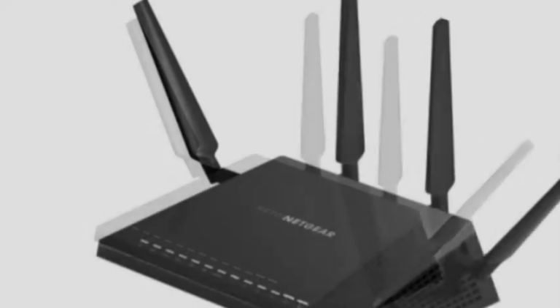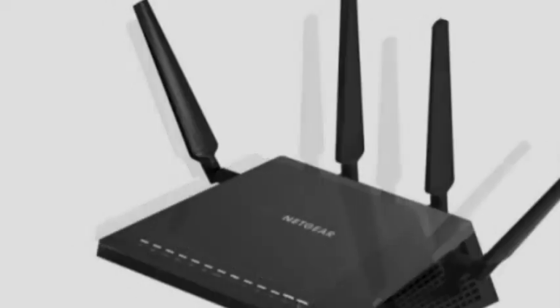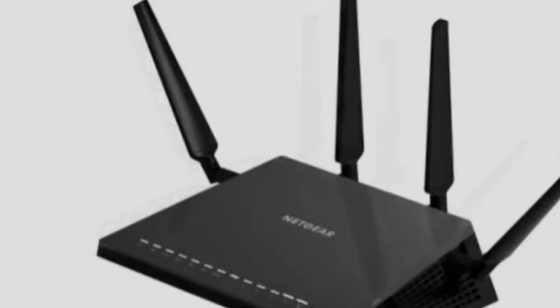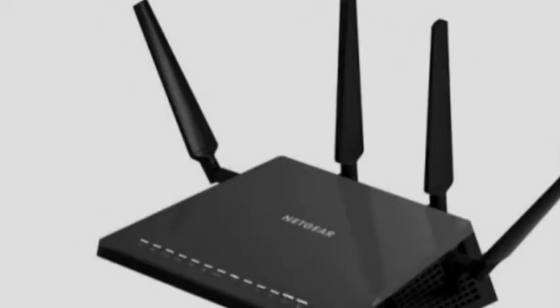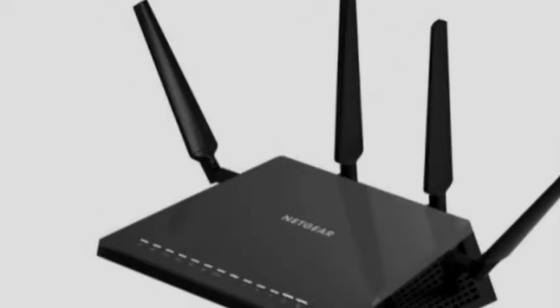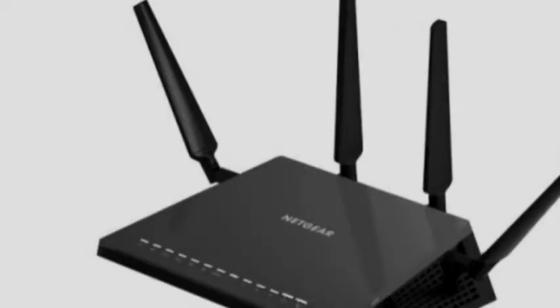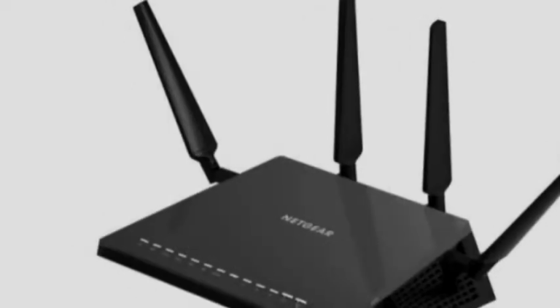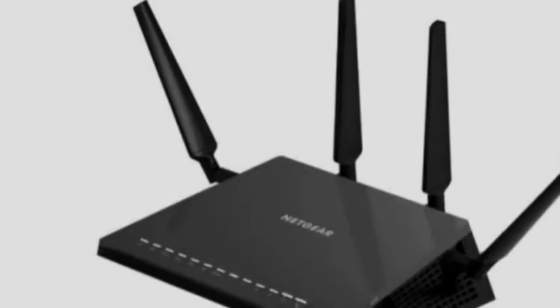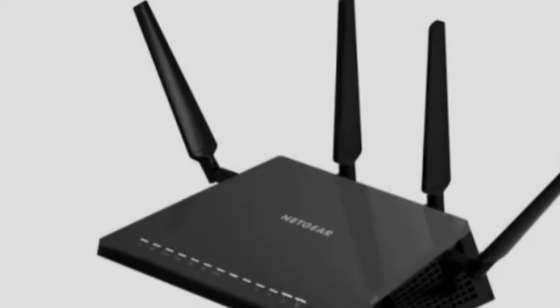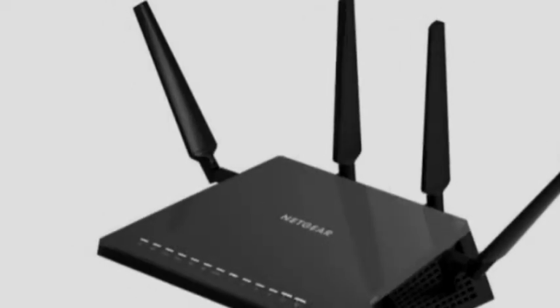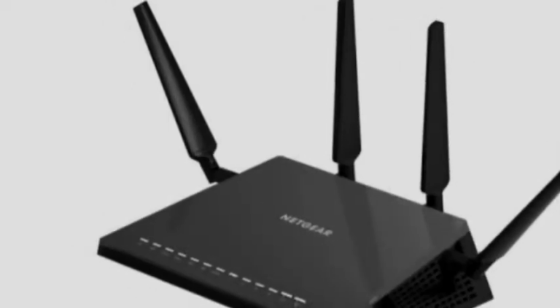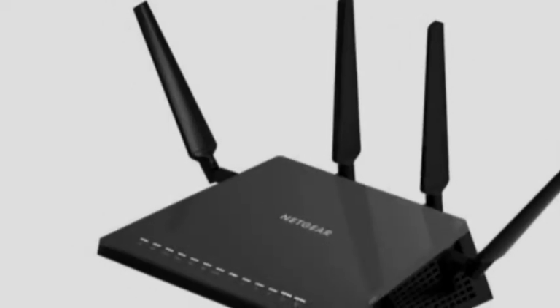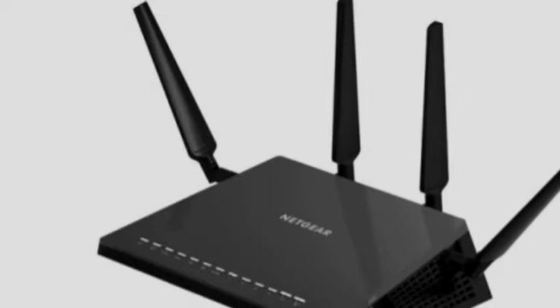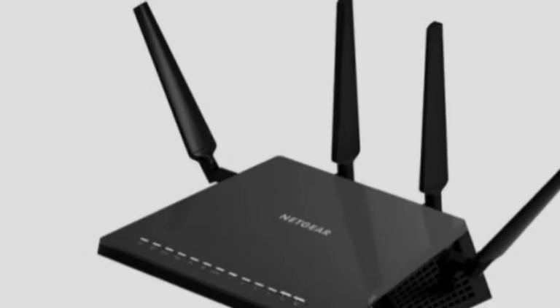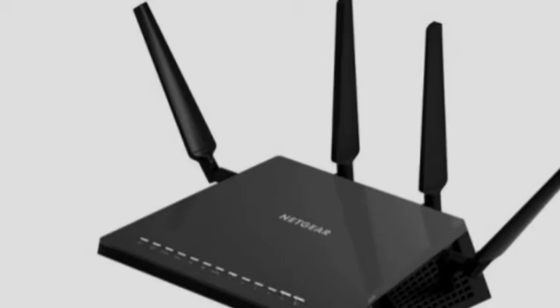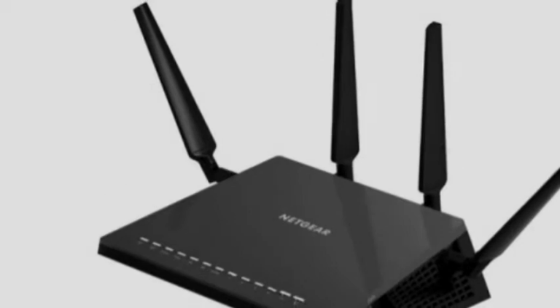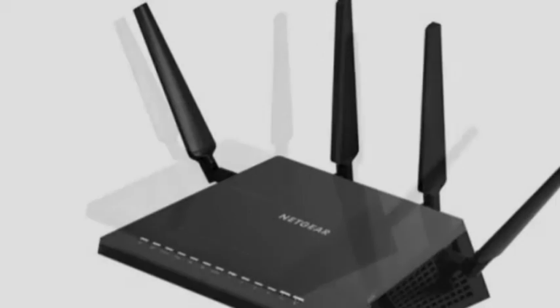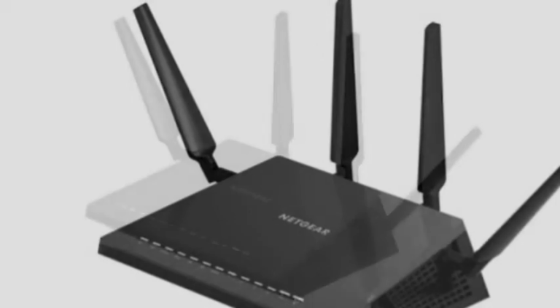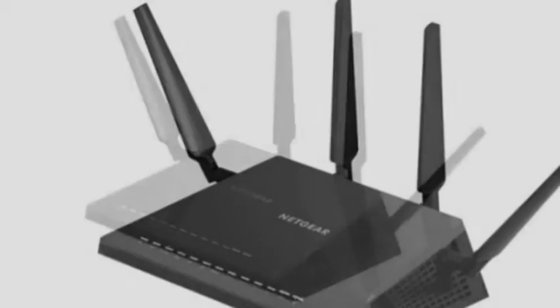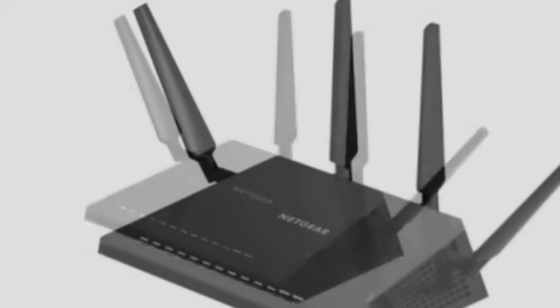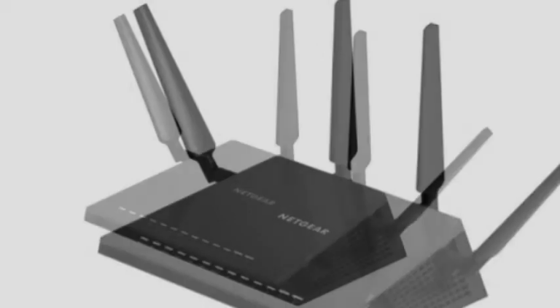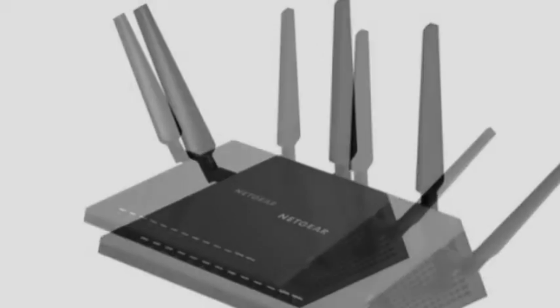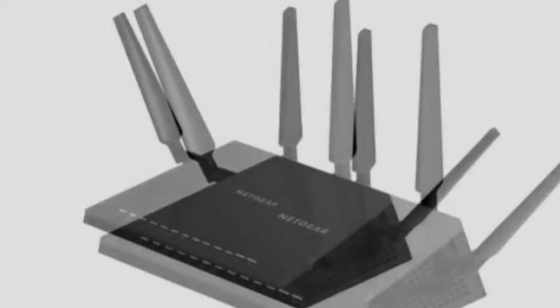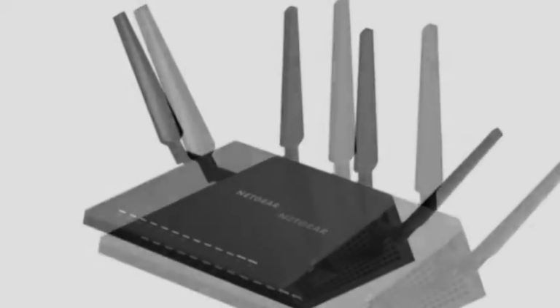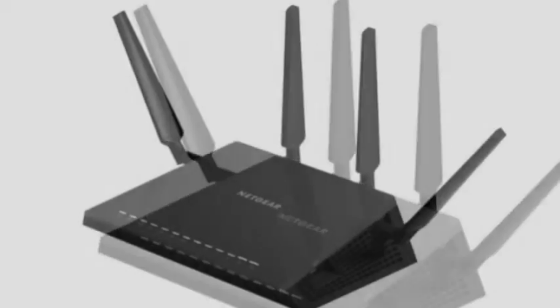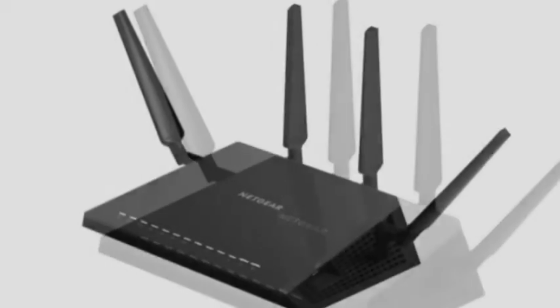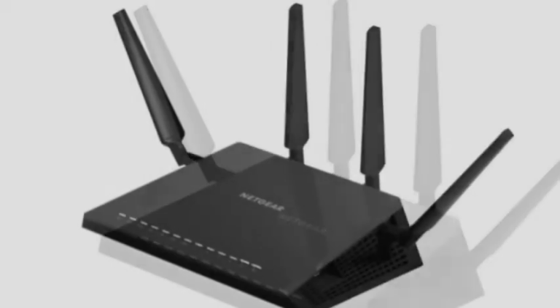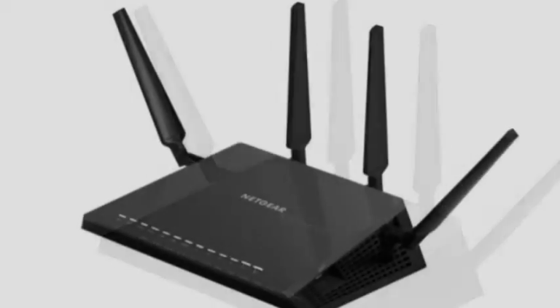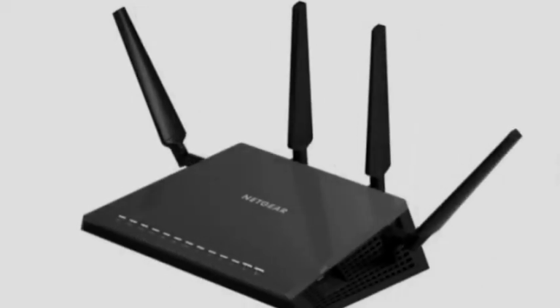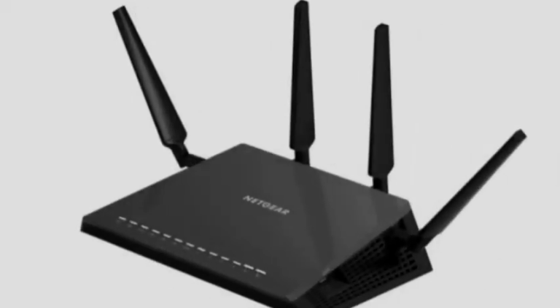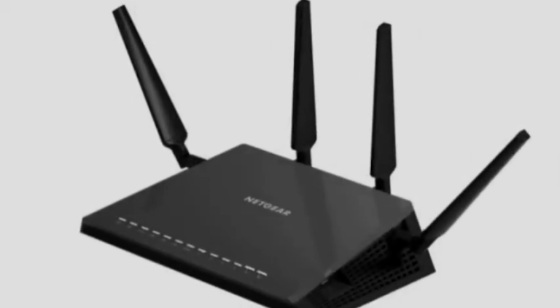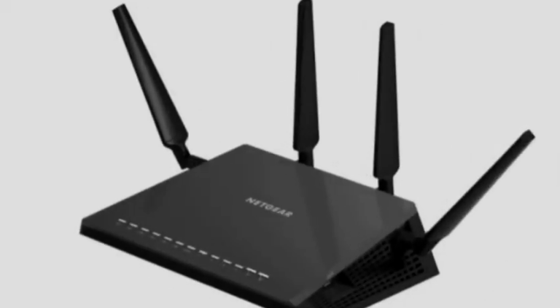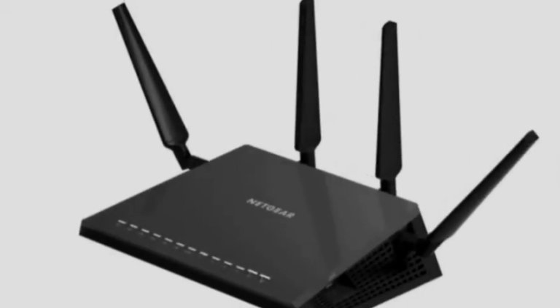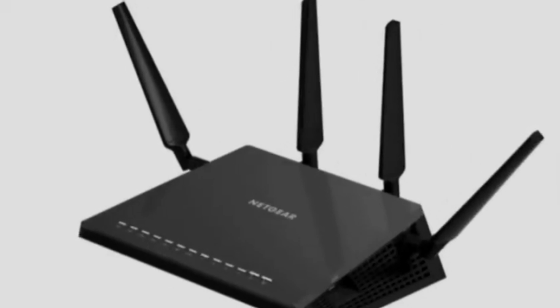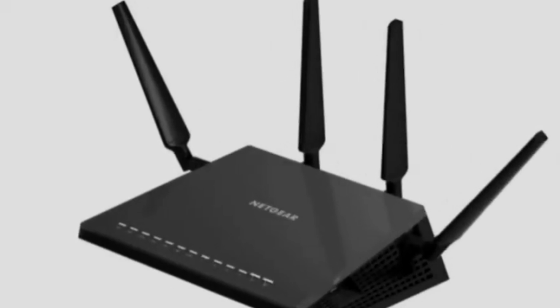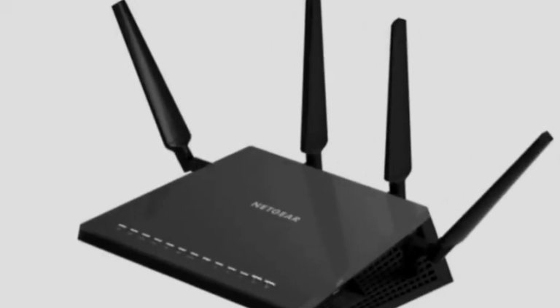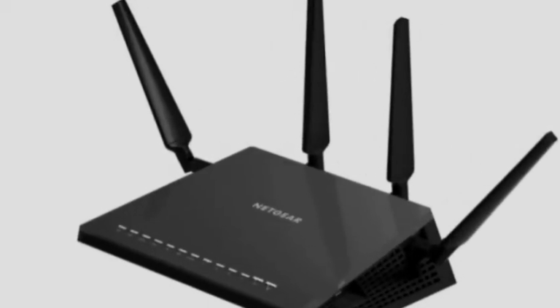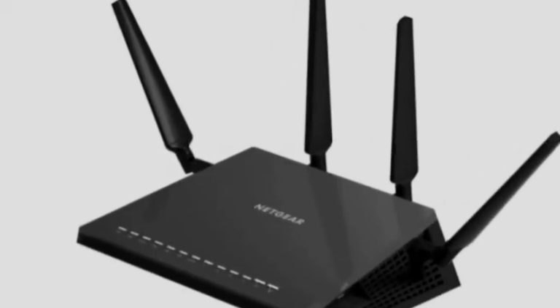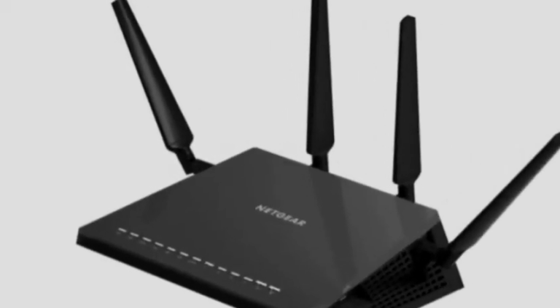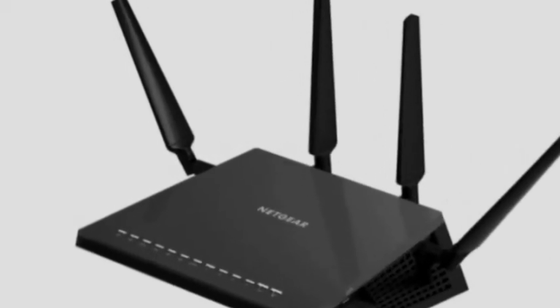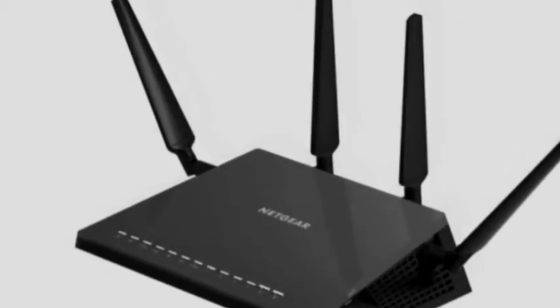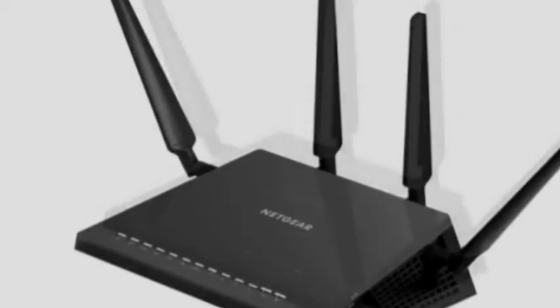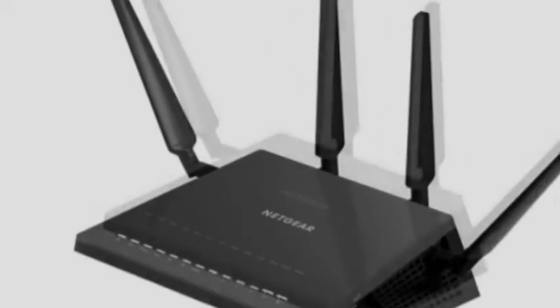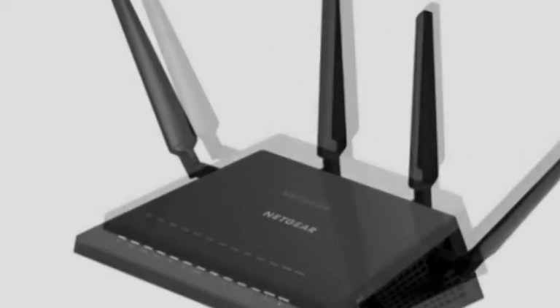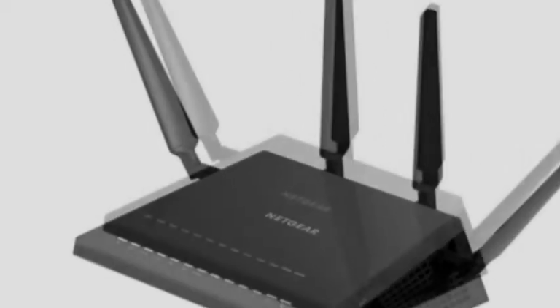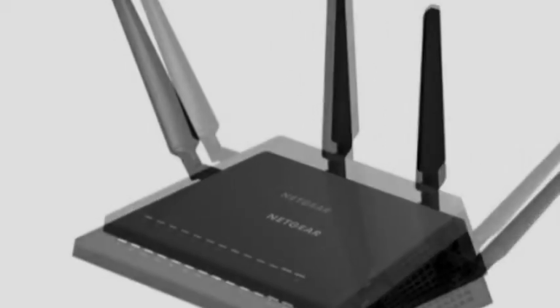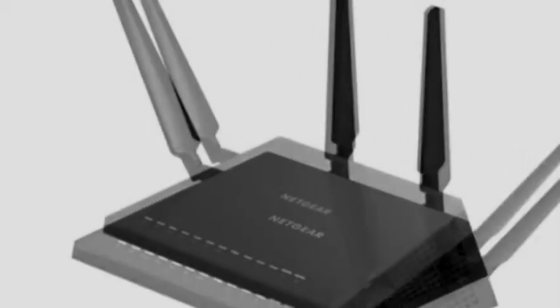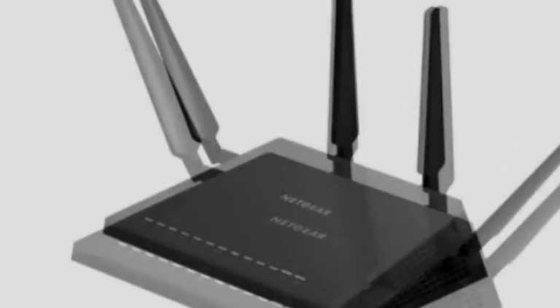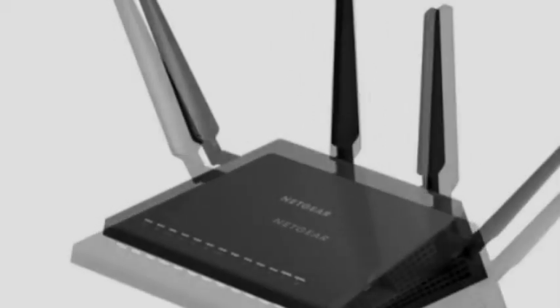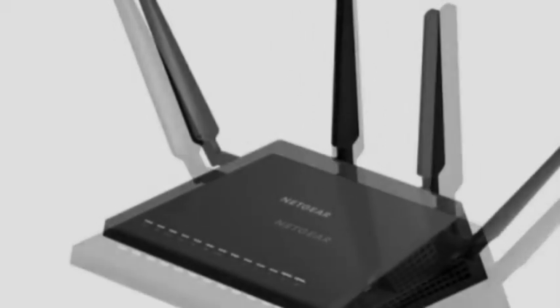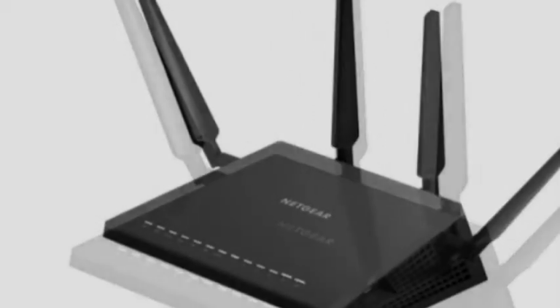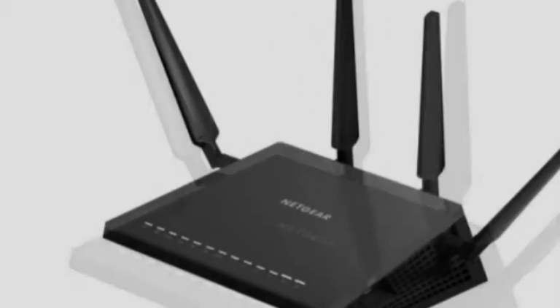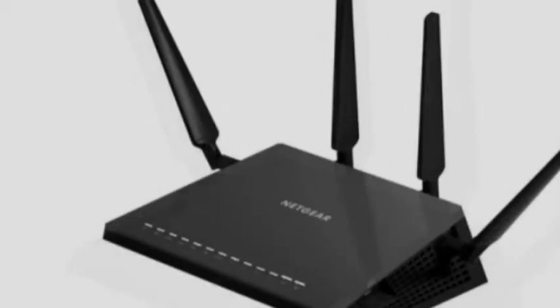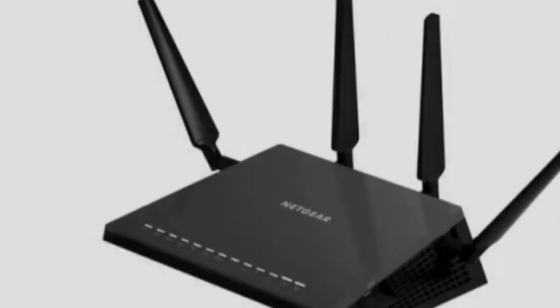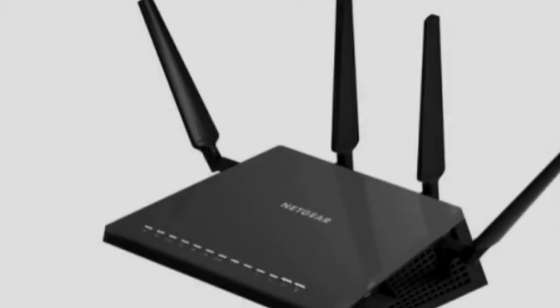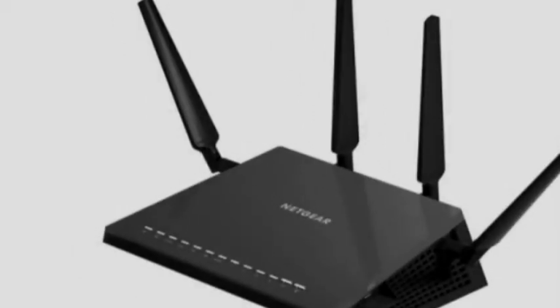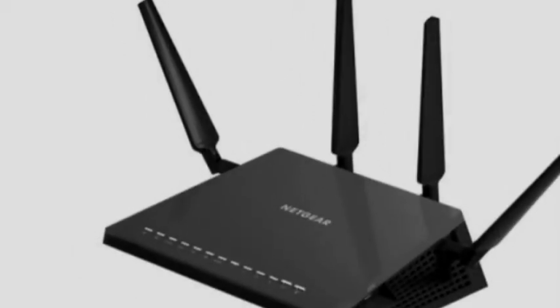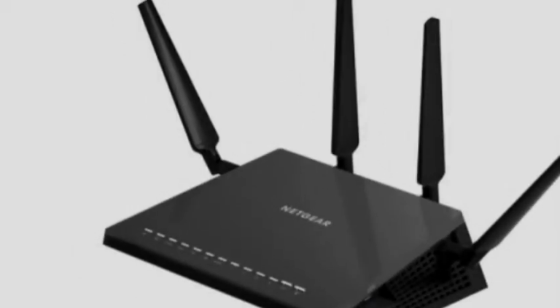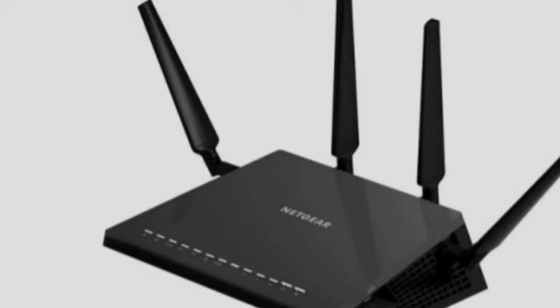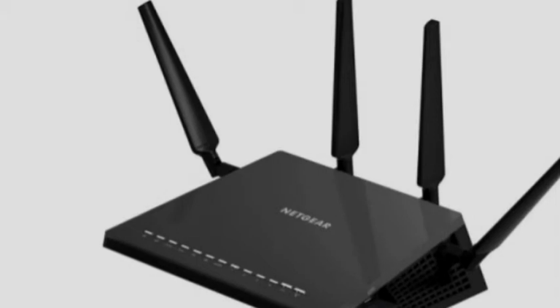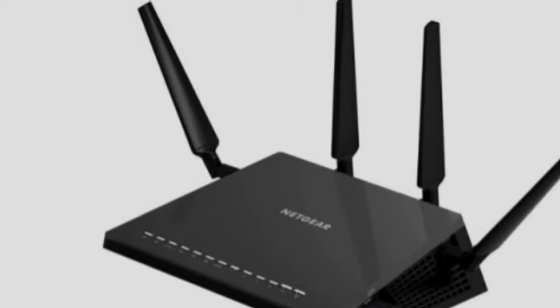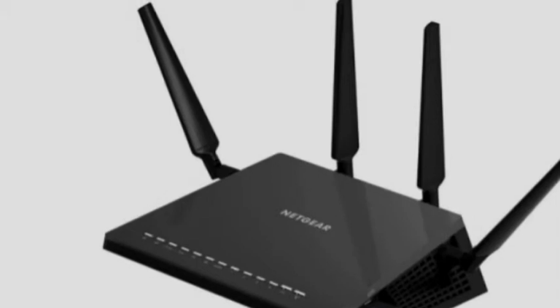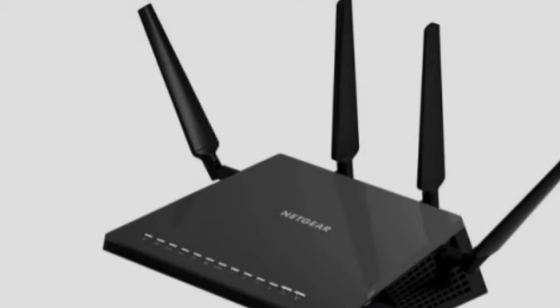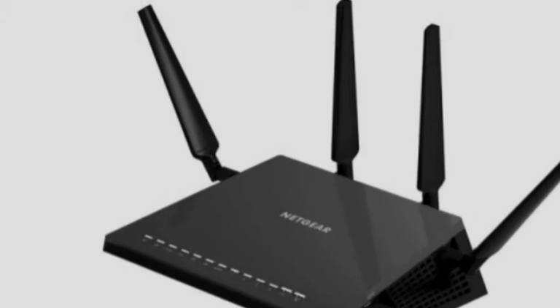Alongside this, the router will also prioritize your living room TV over a smartphone or tablet.